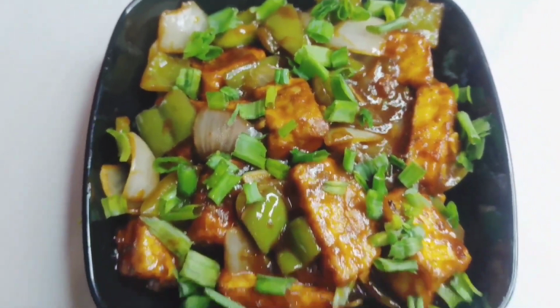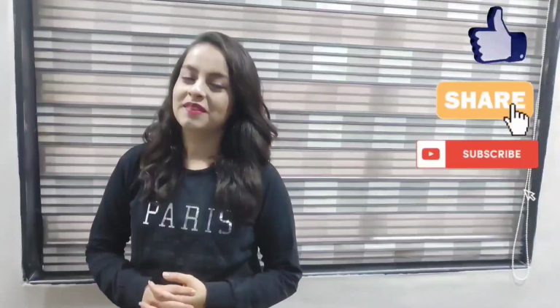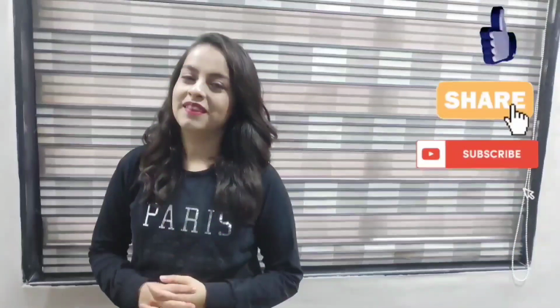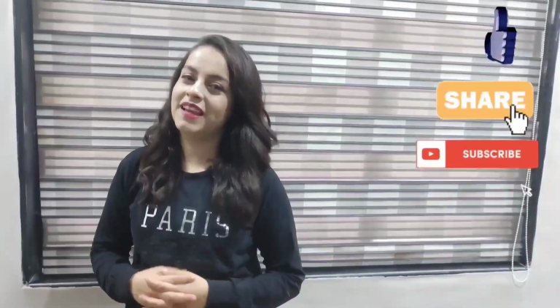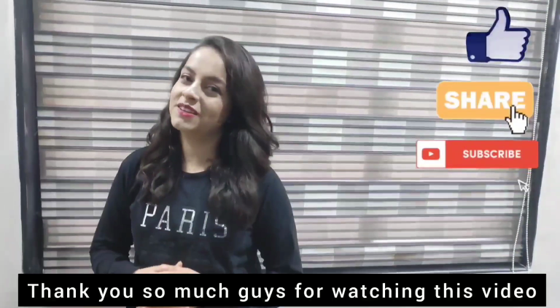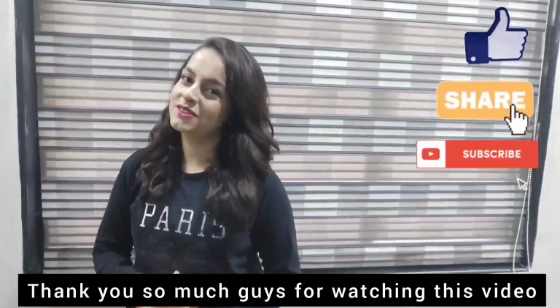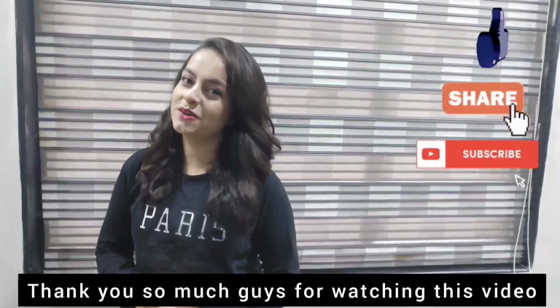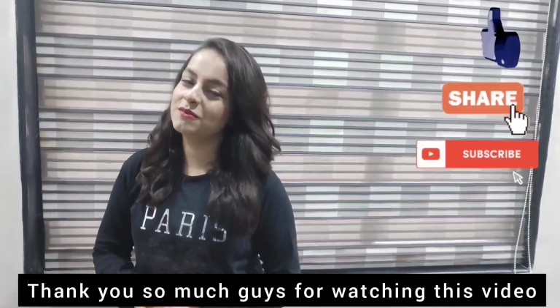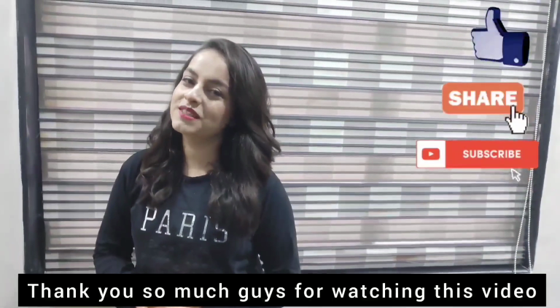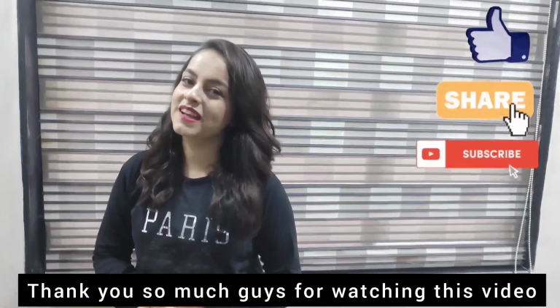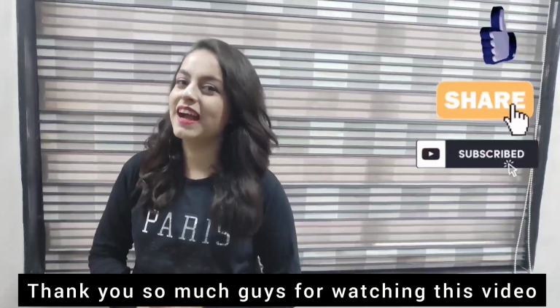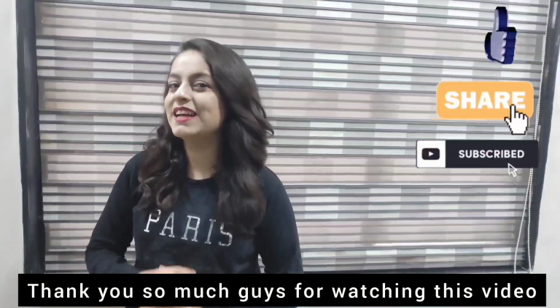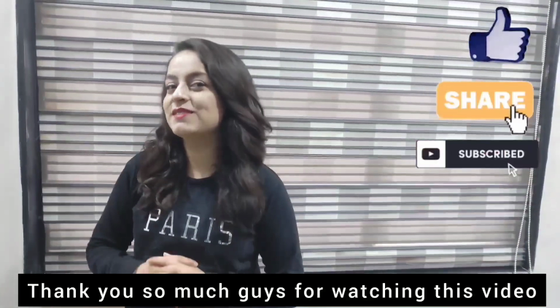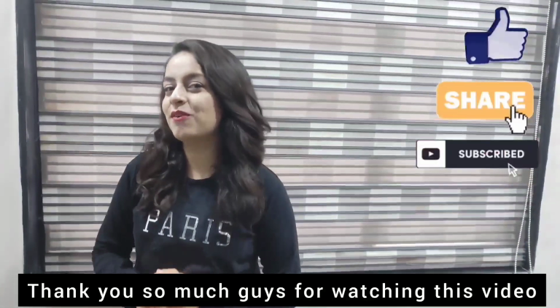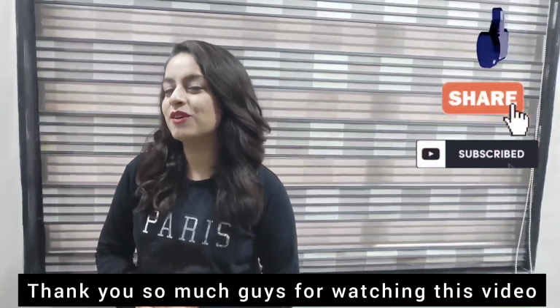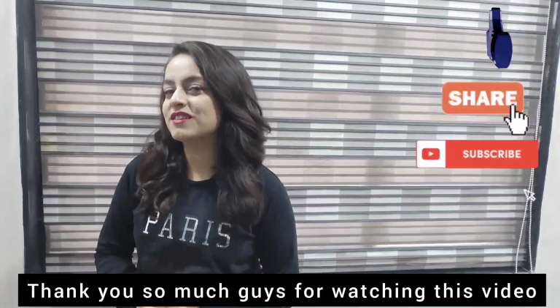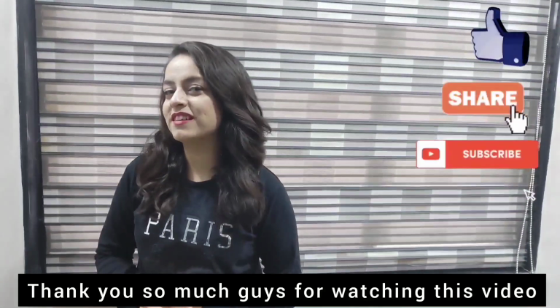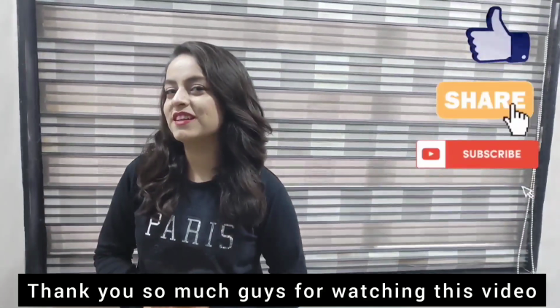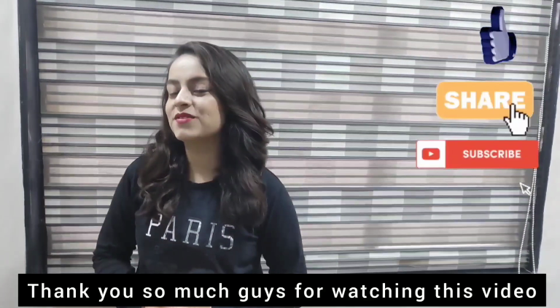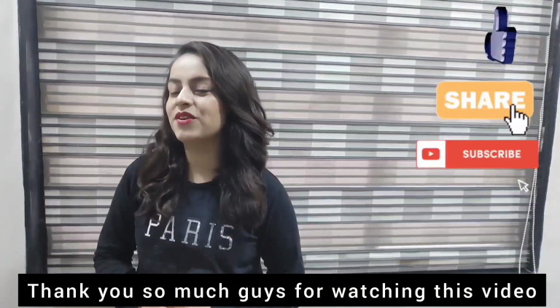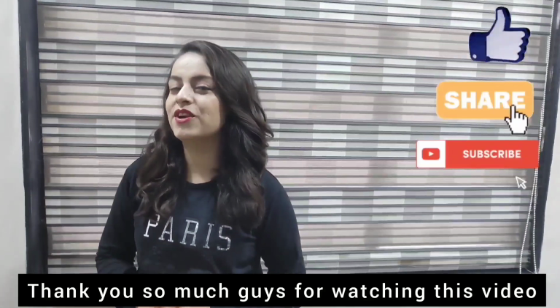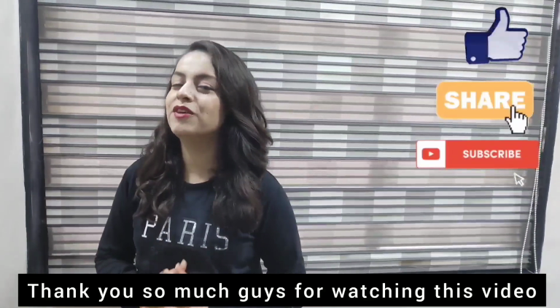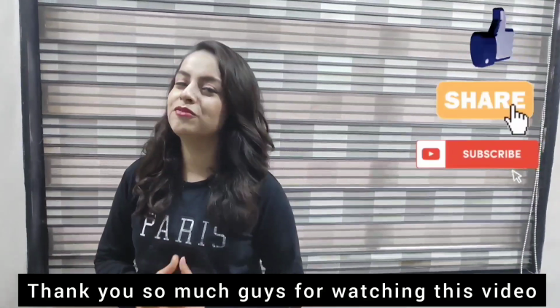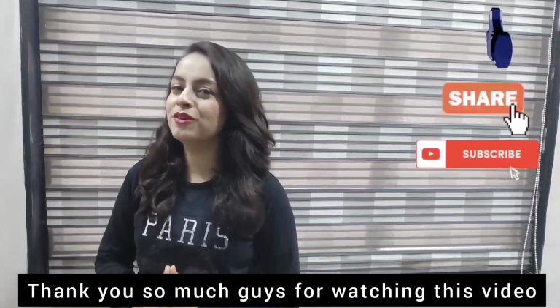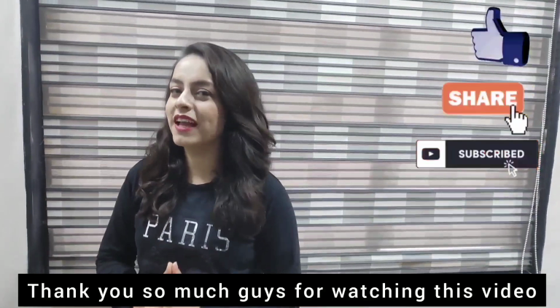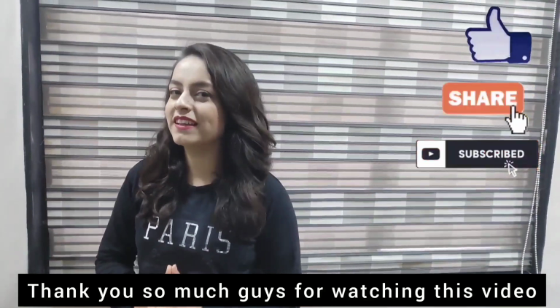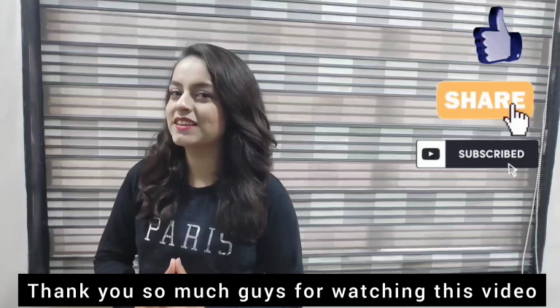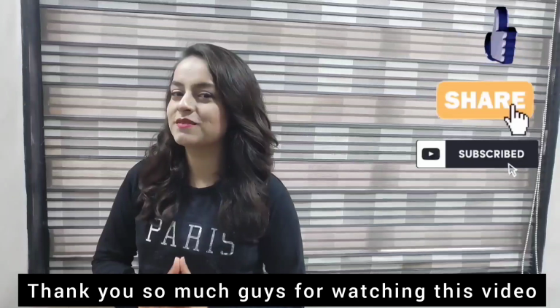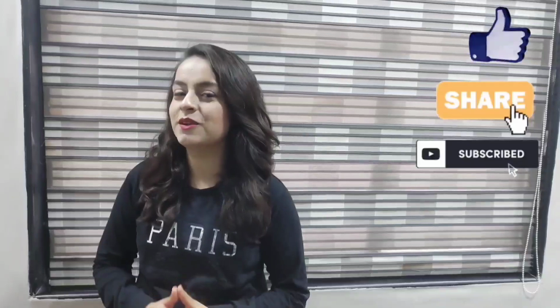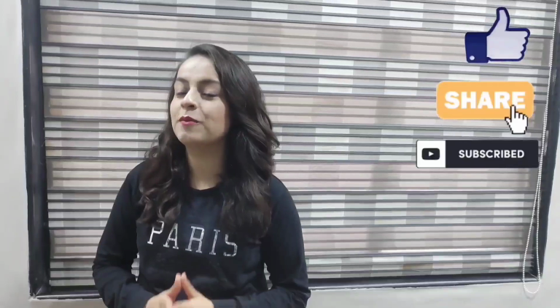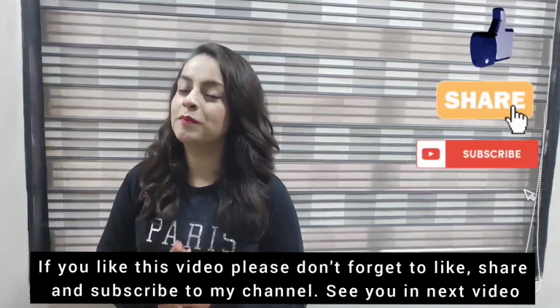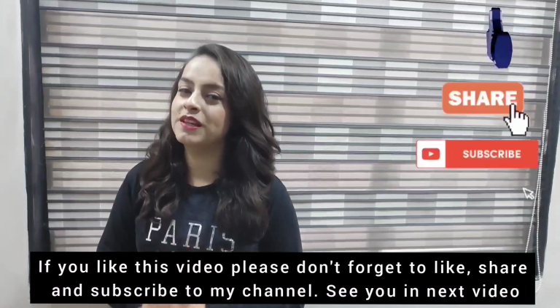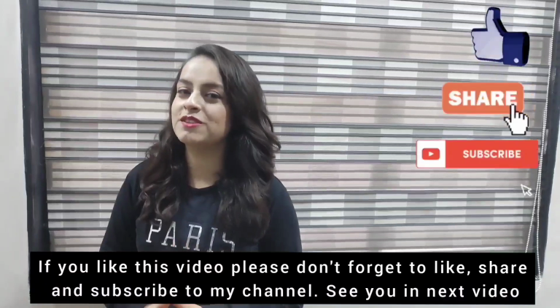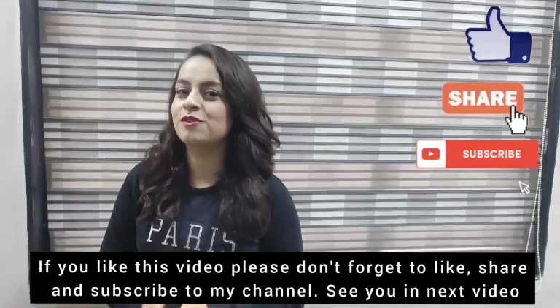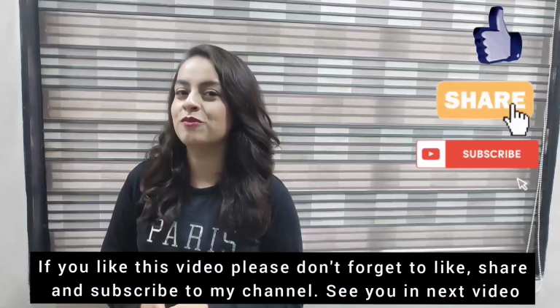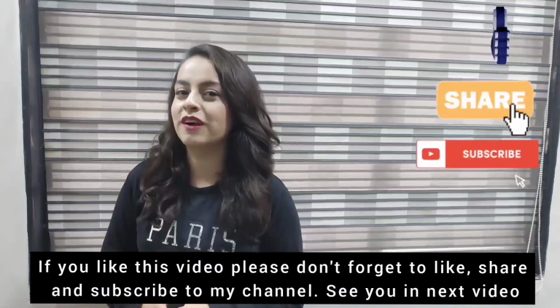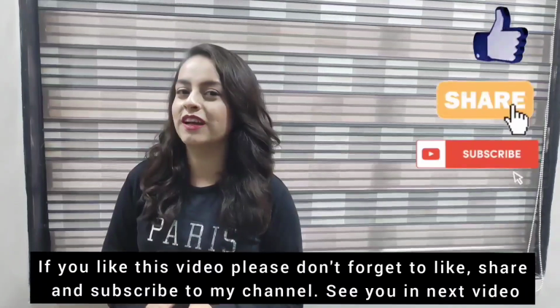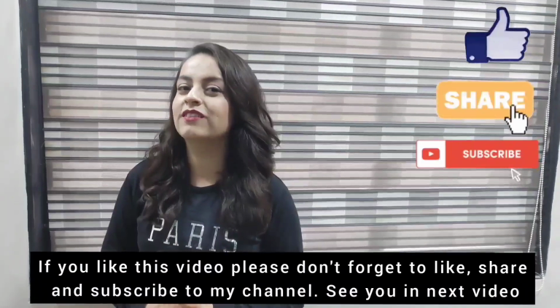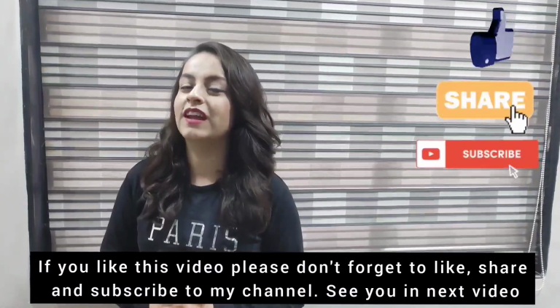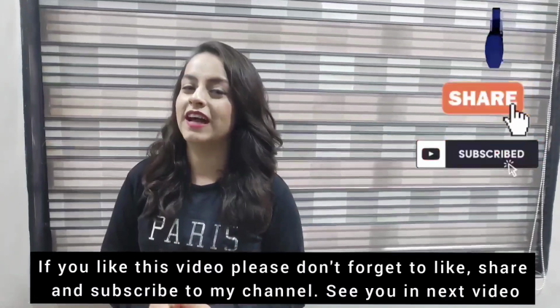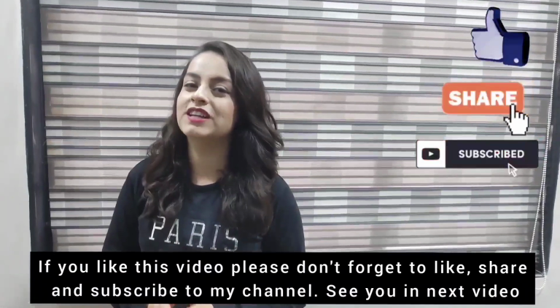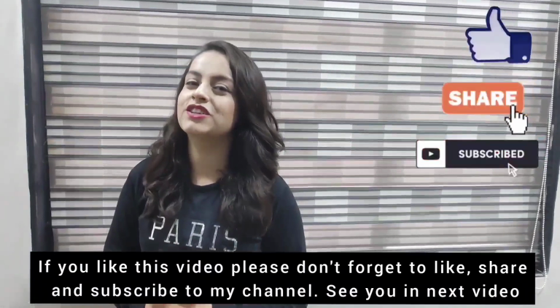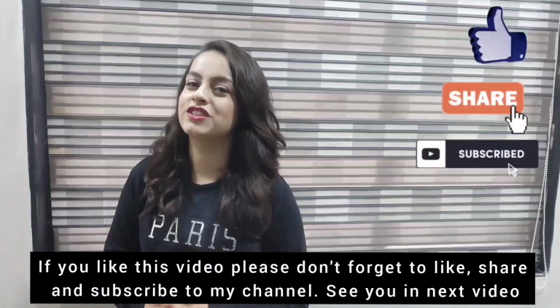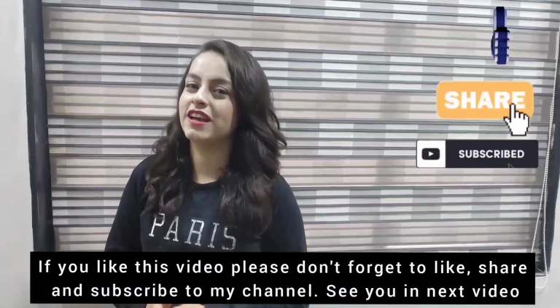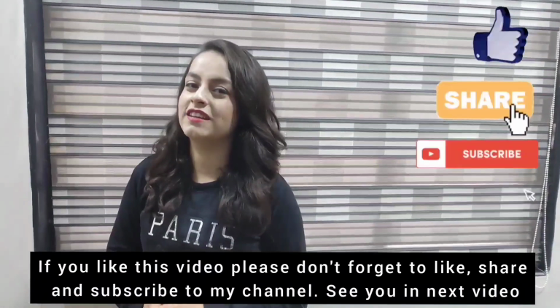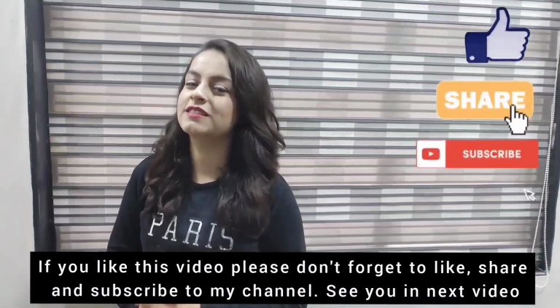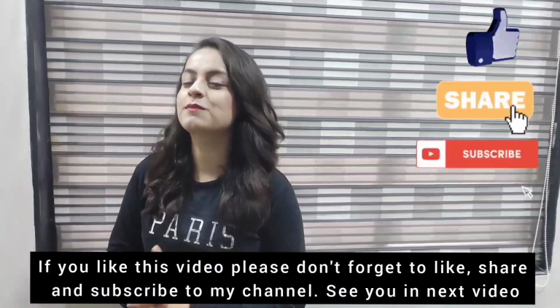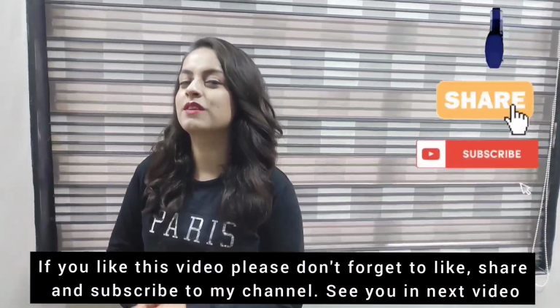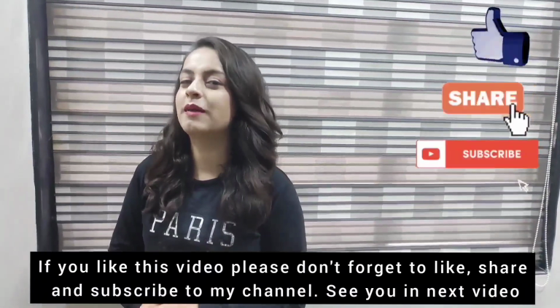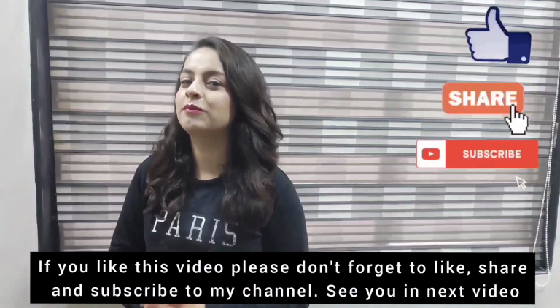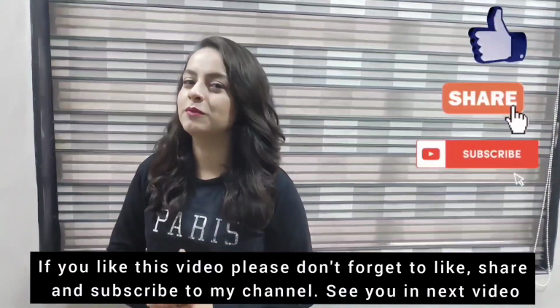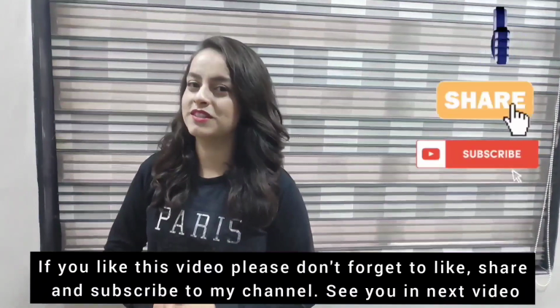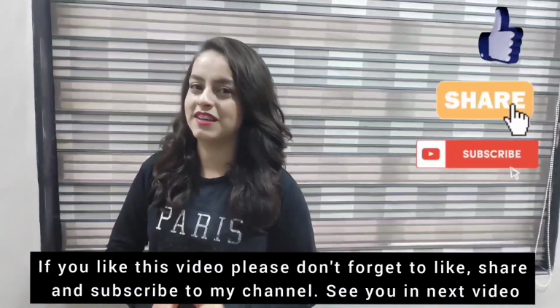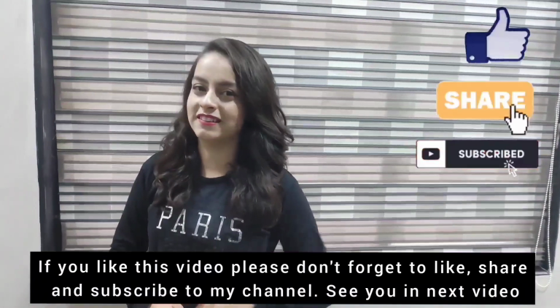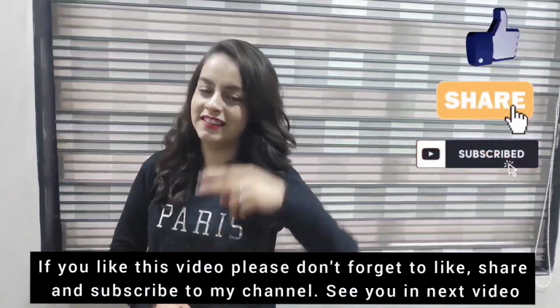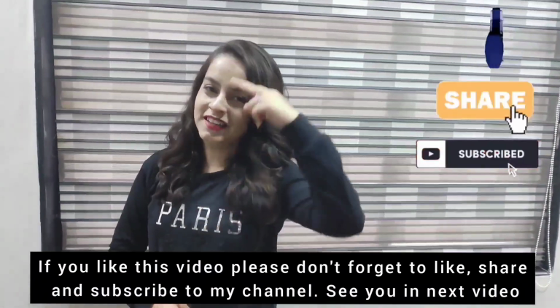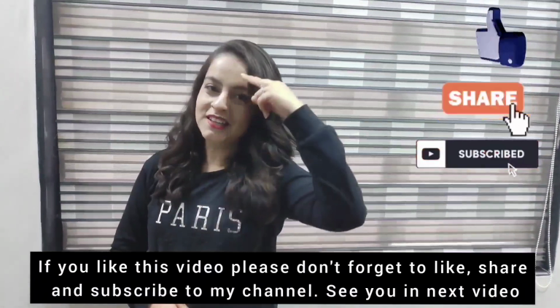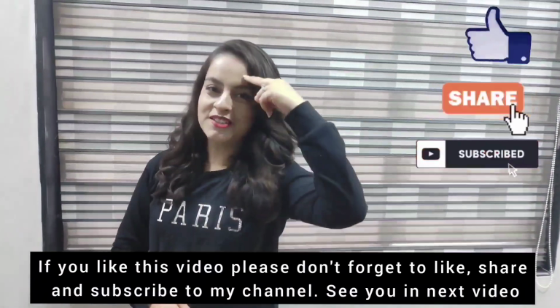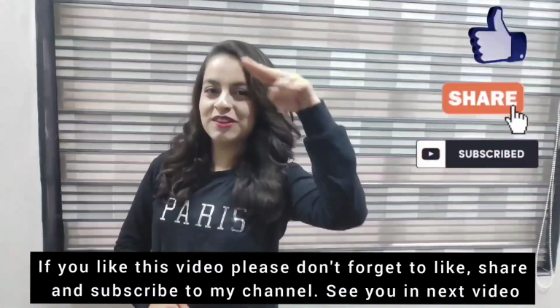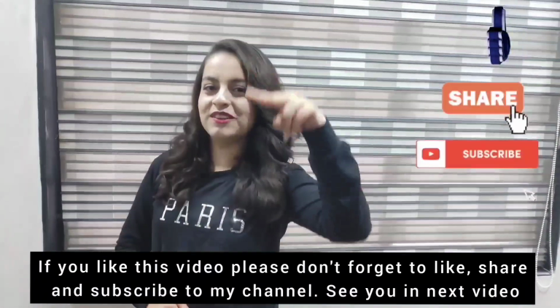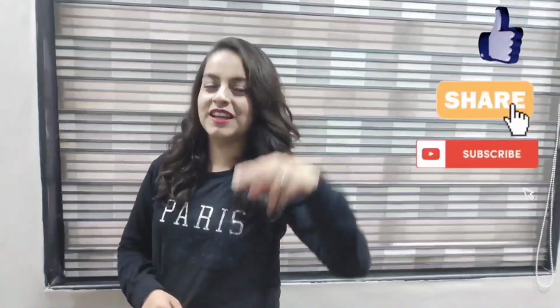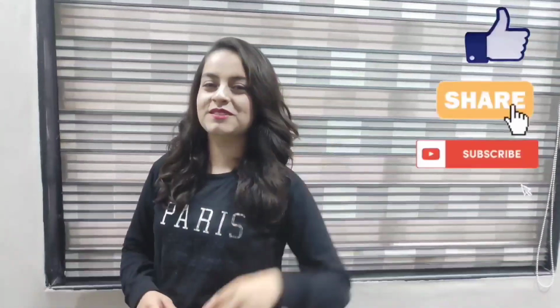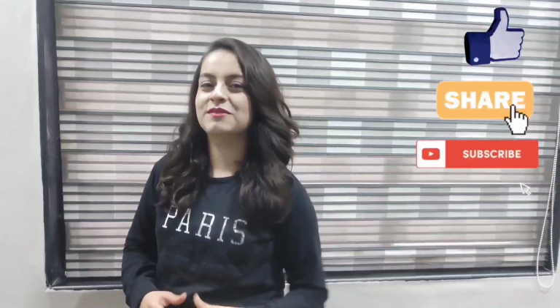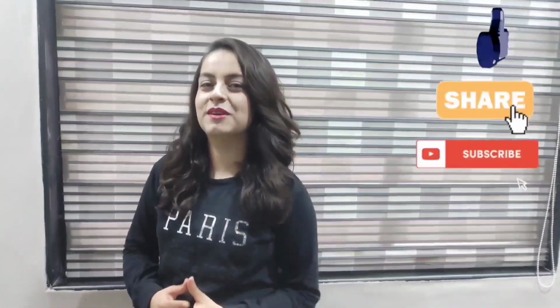Thank you so much guys for watching this video. If you like this video, please don't forget to like, share, and subscribe to my channel. See you in the next video!